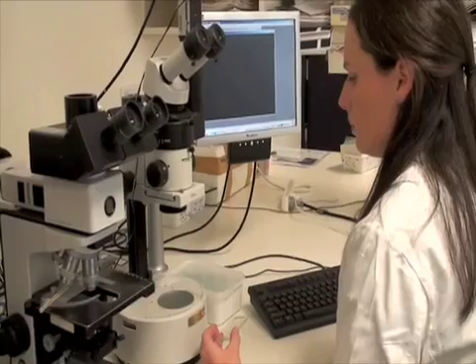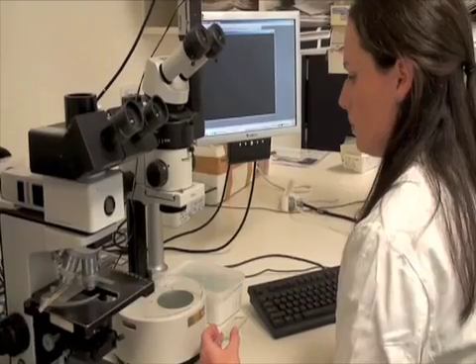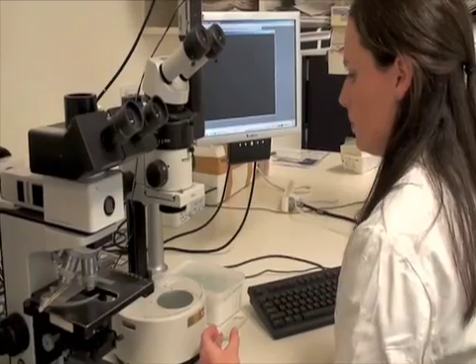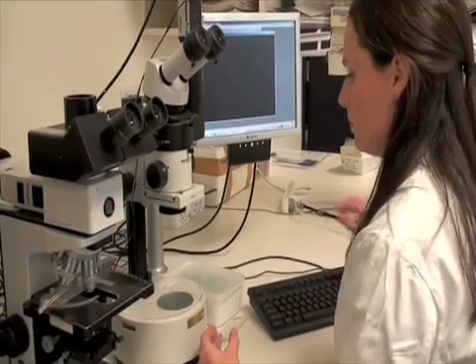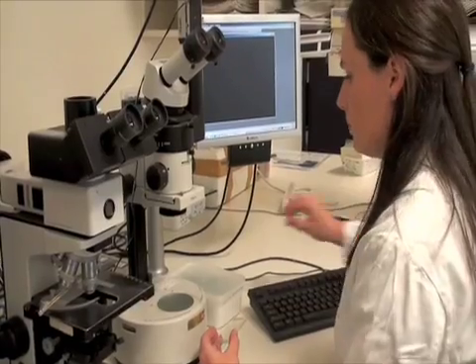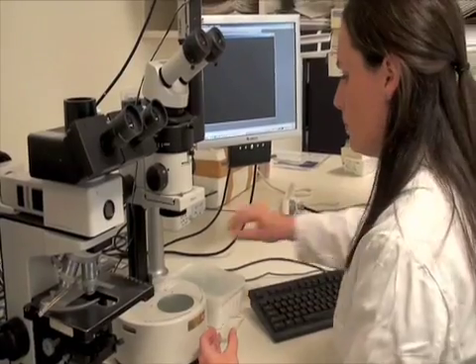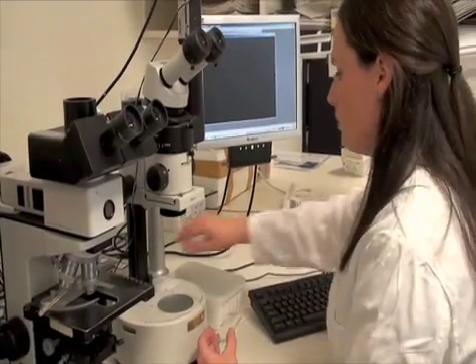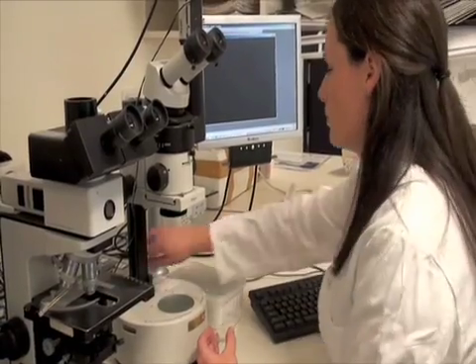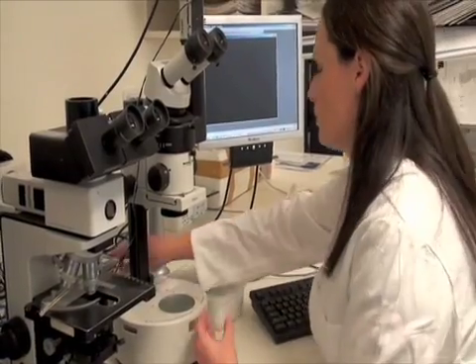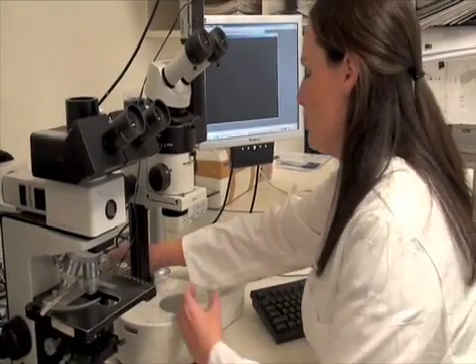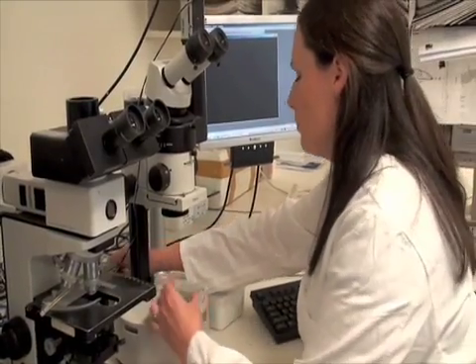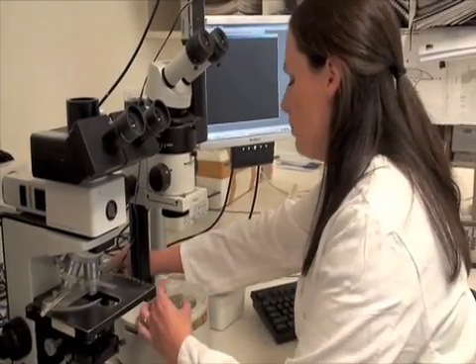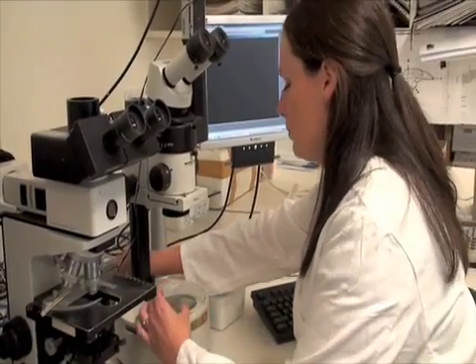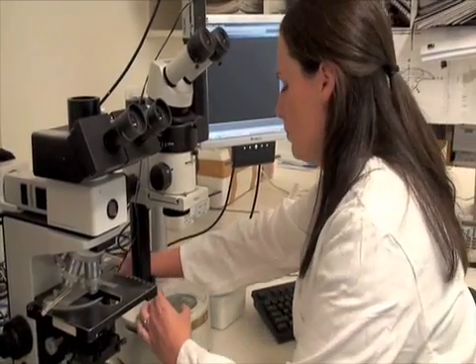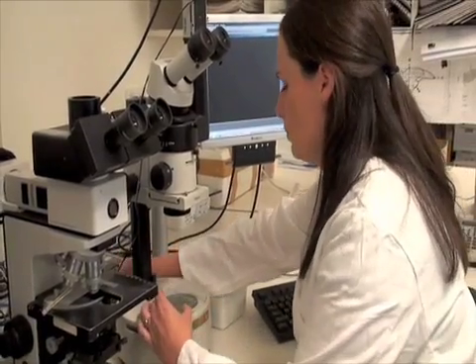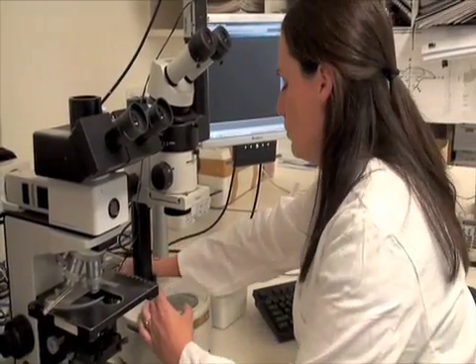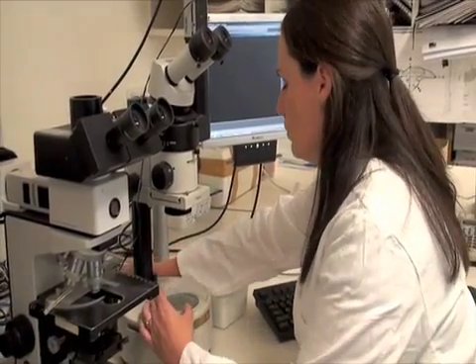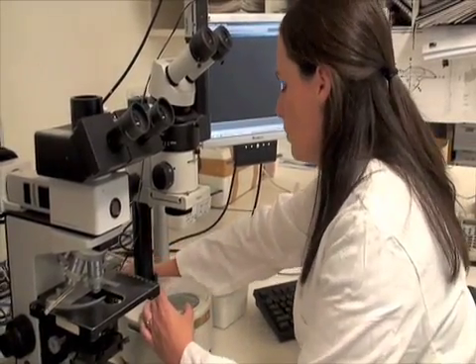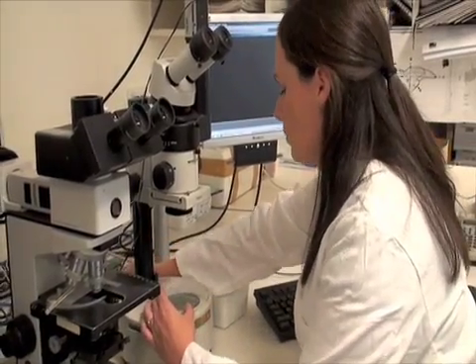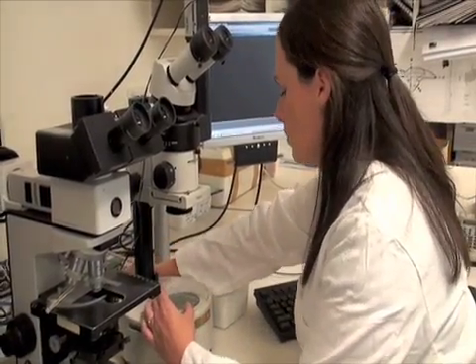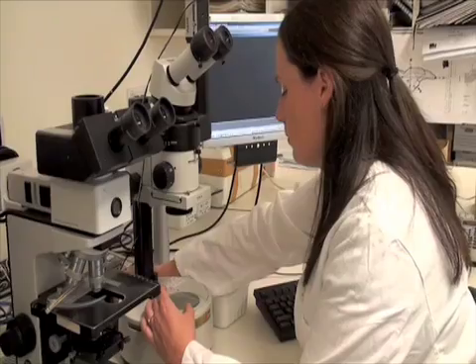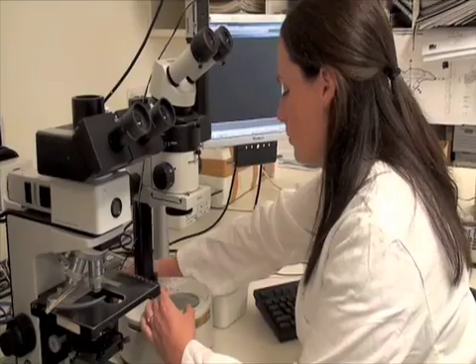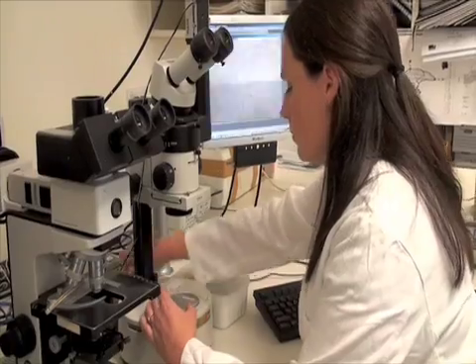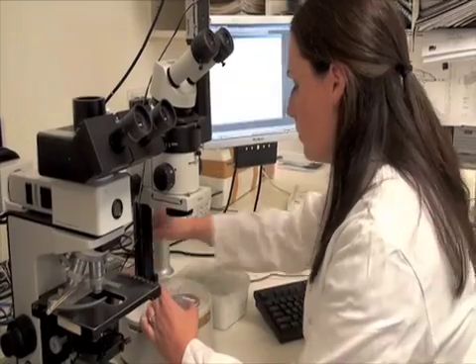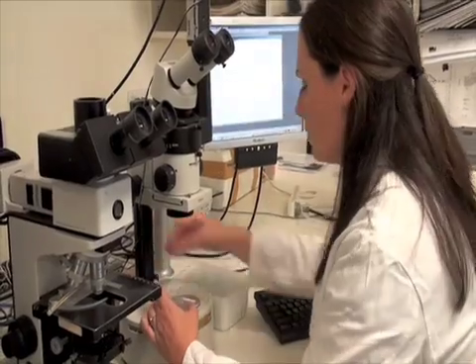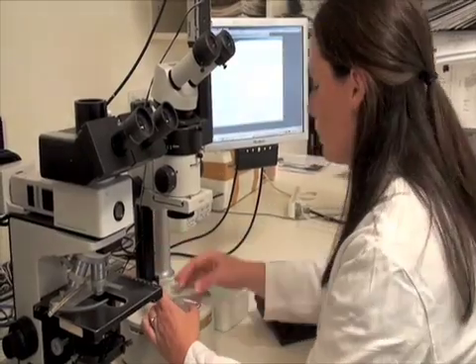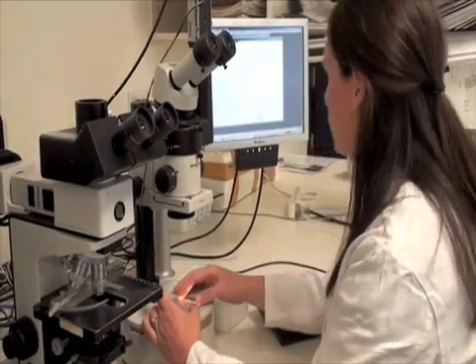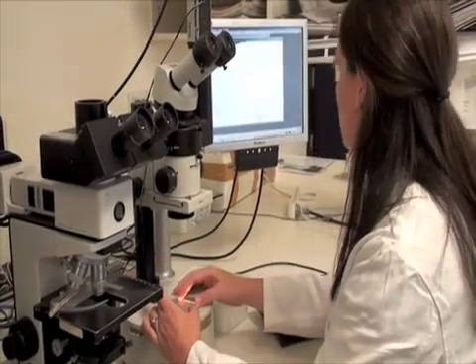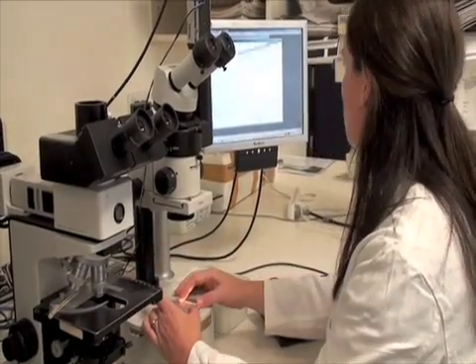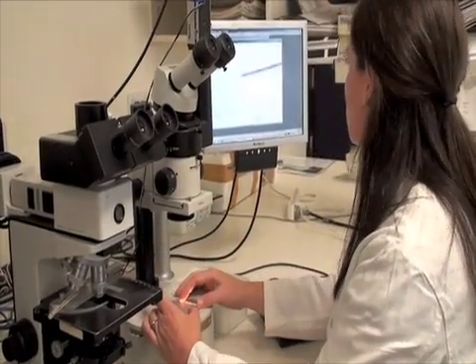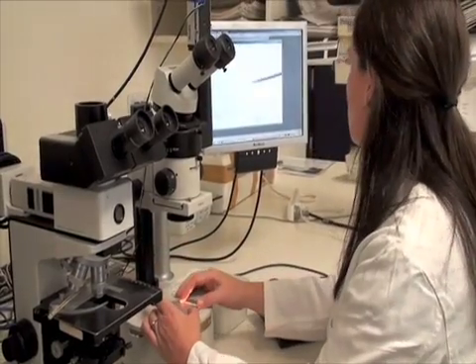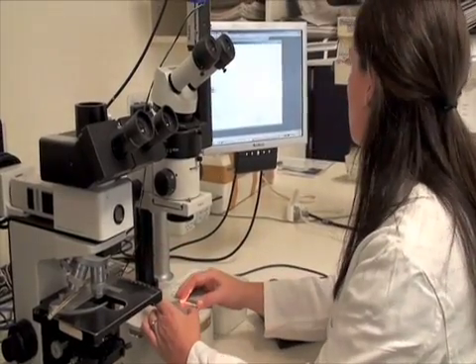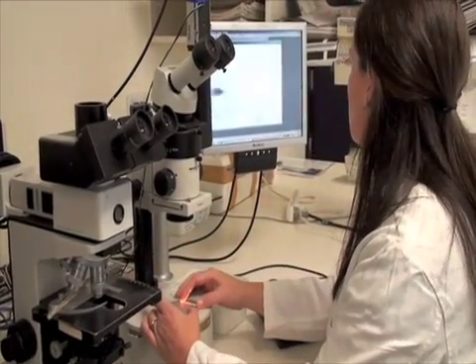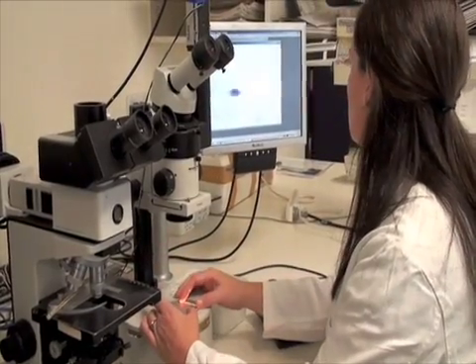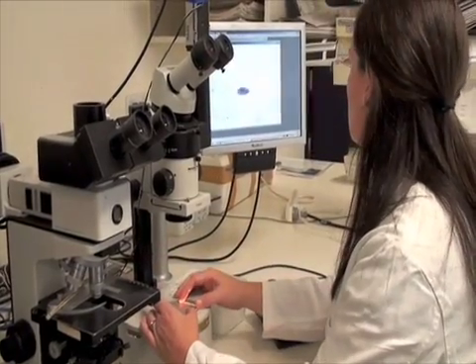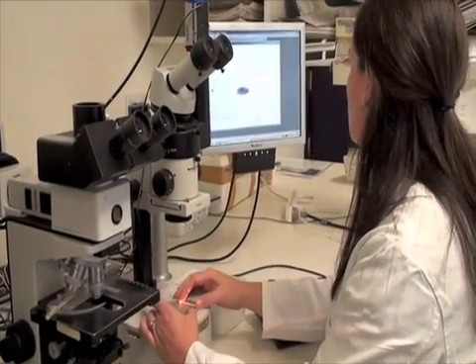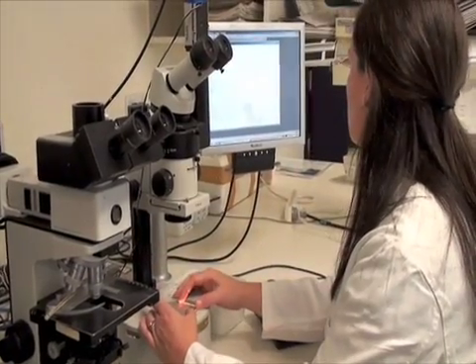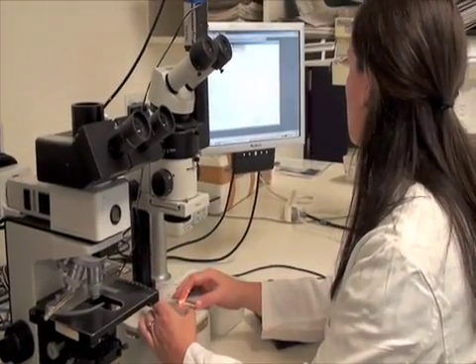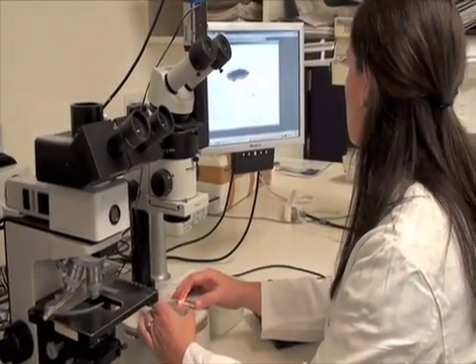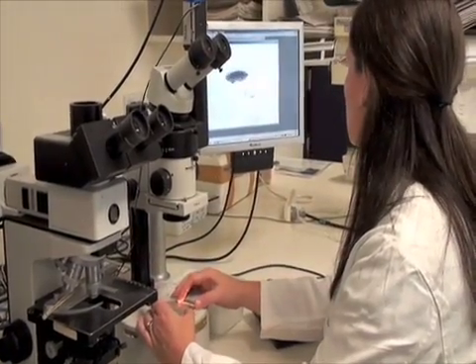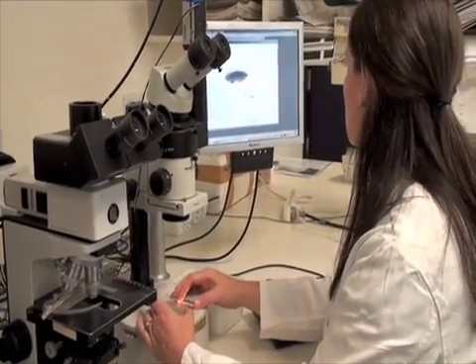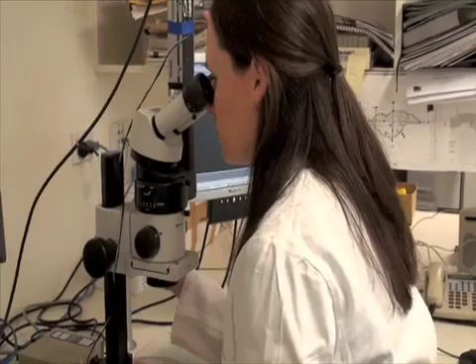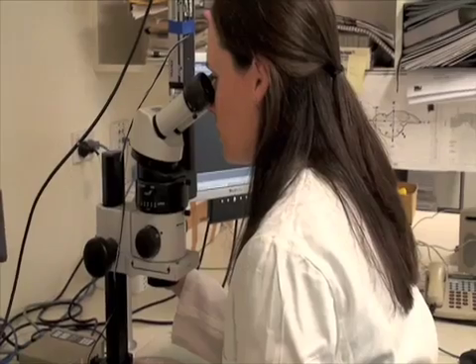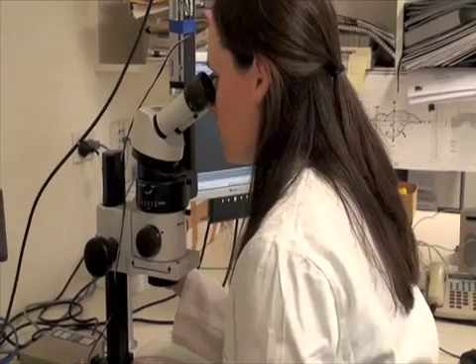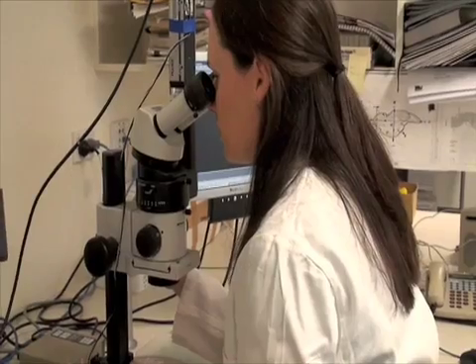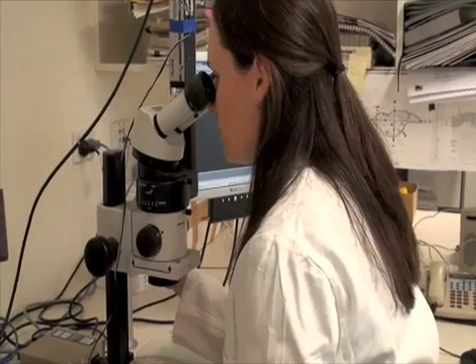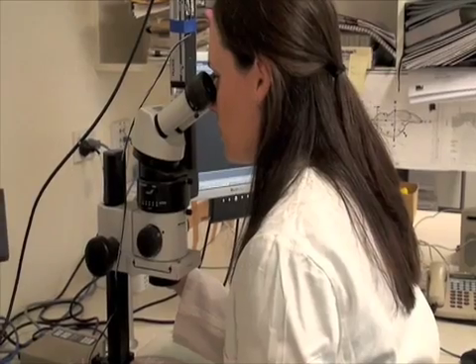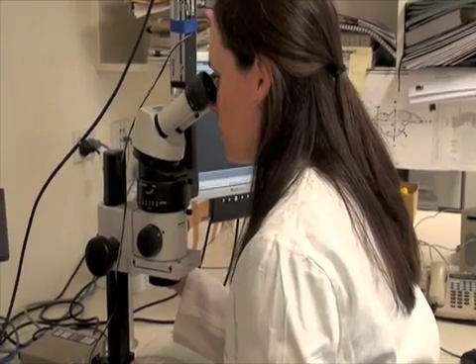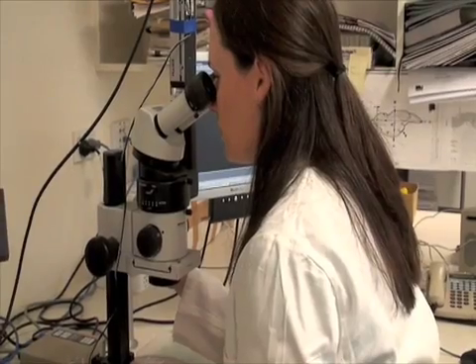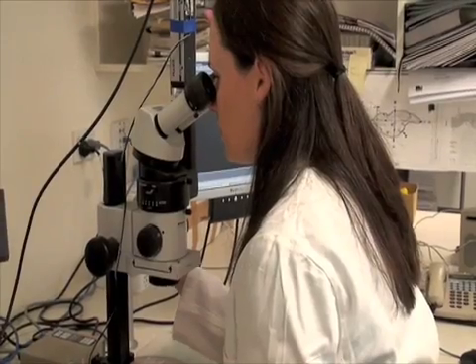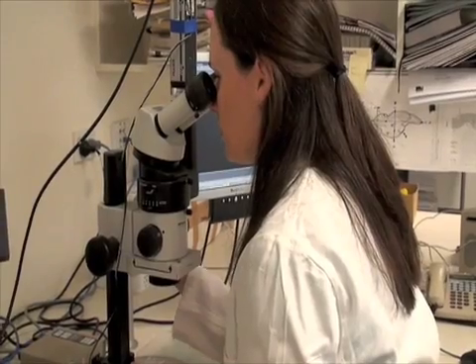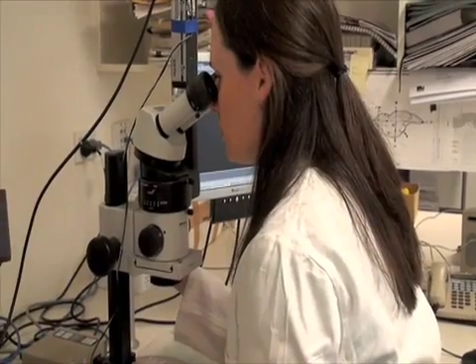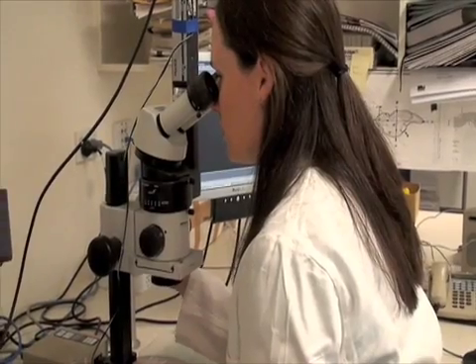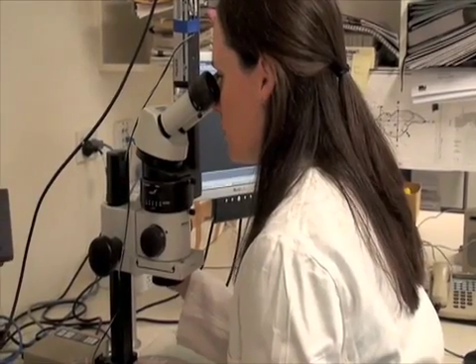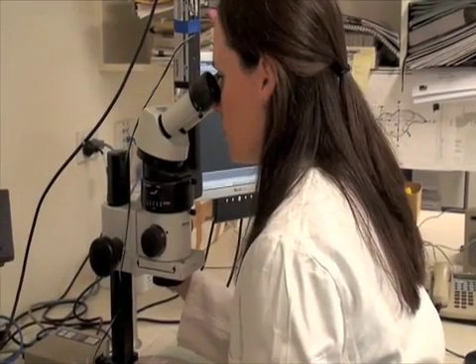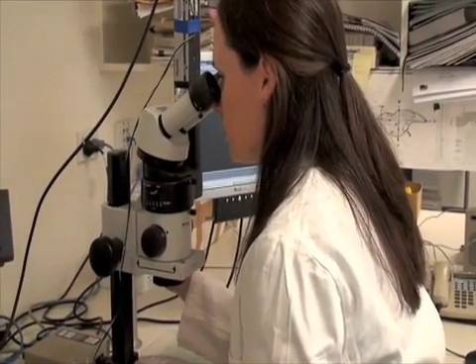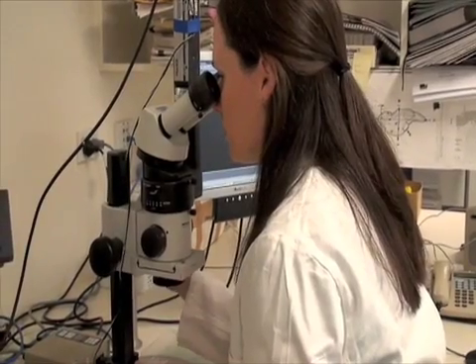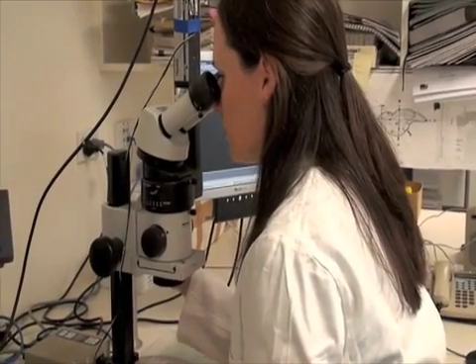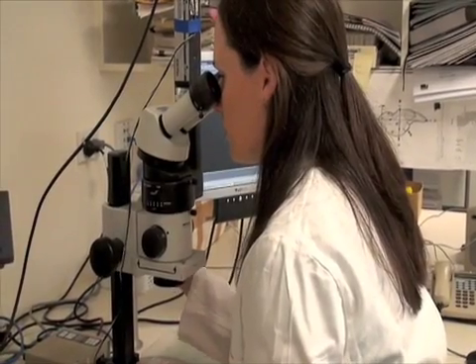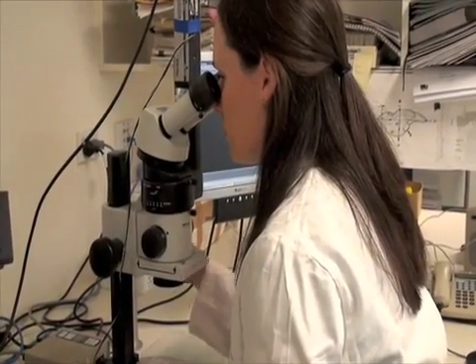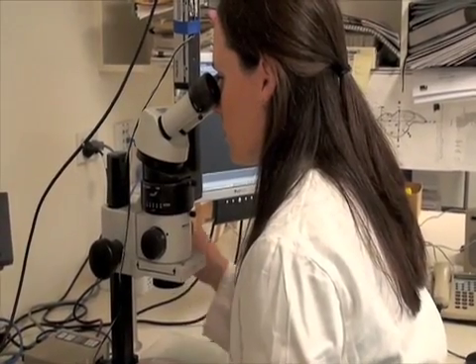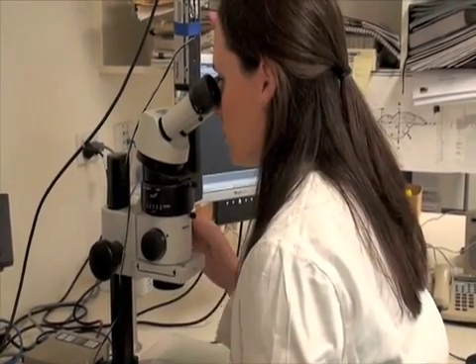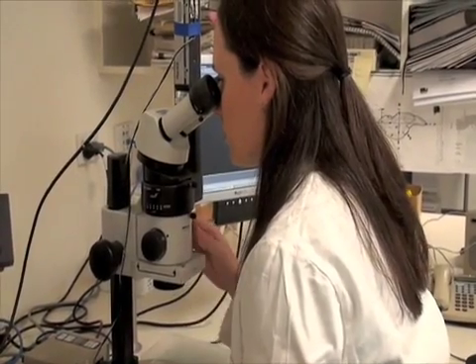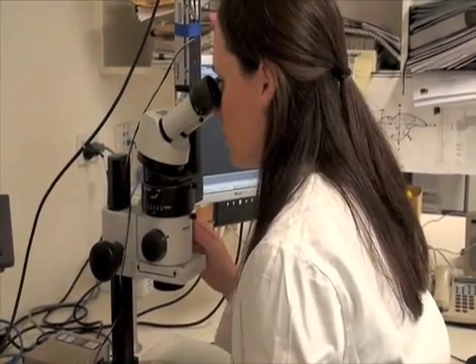Under the microscope, the daily and annual growth rings of the anchovies' otolith are counted. This is a meticulous and time-consuming task.